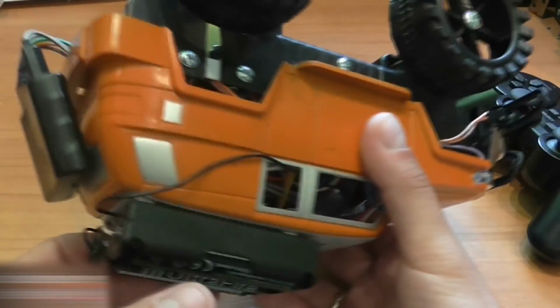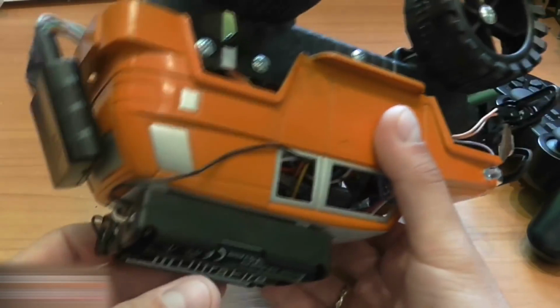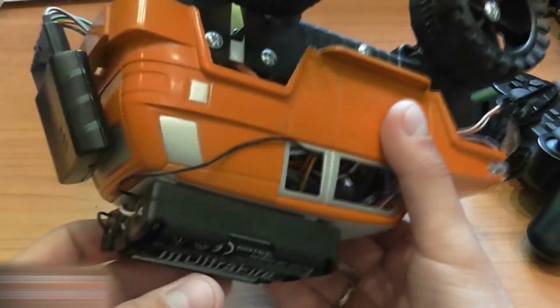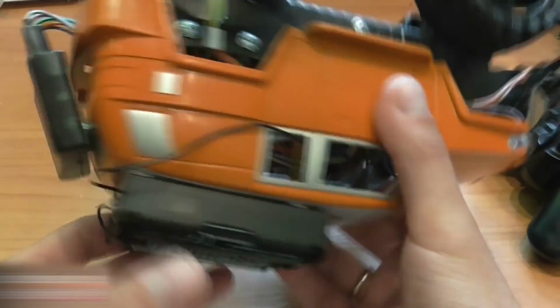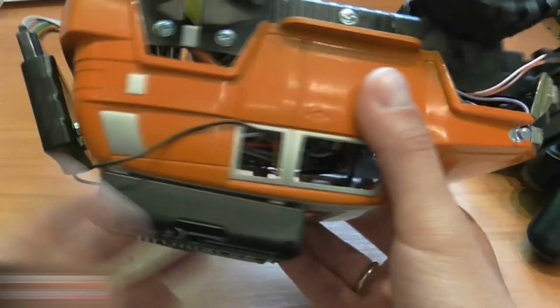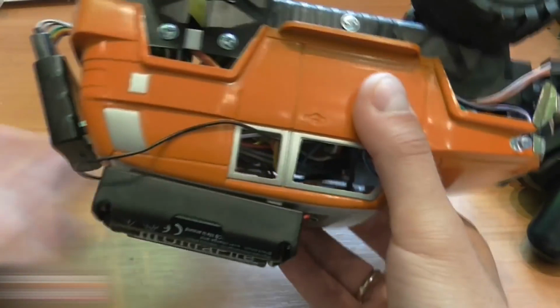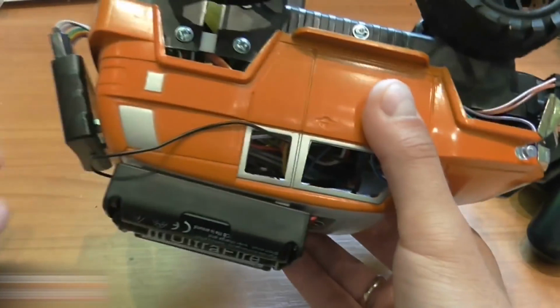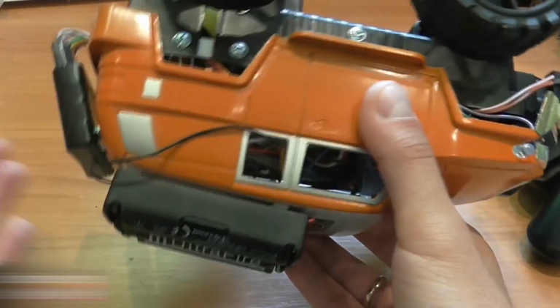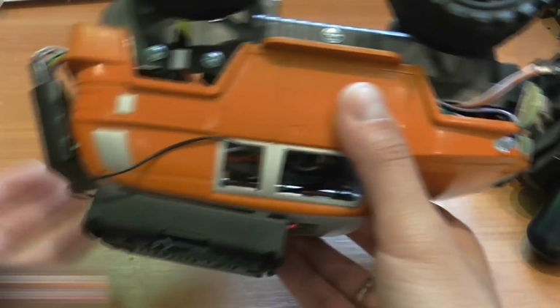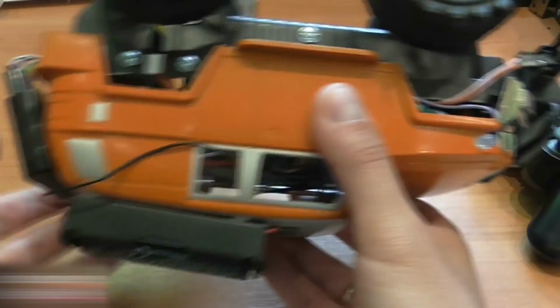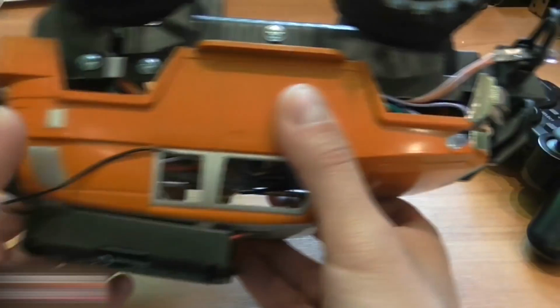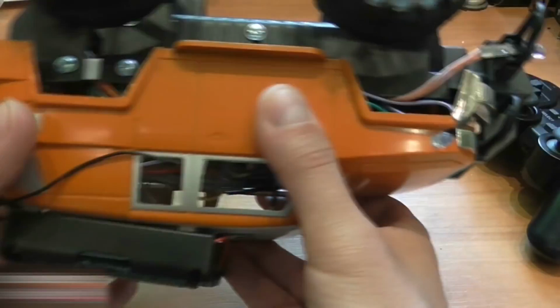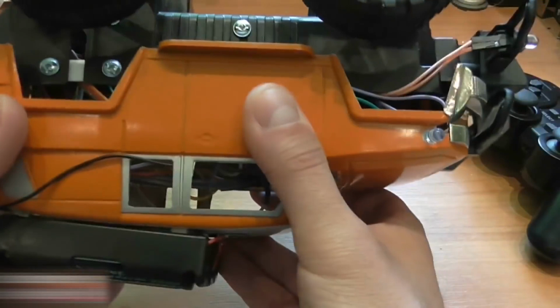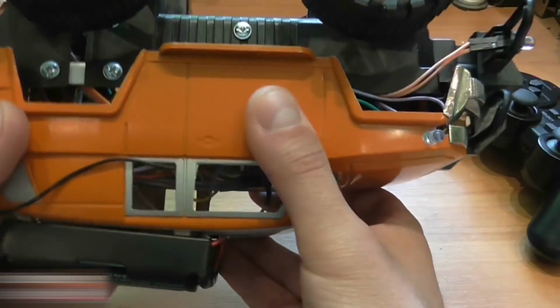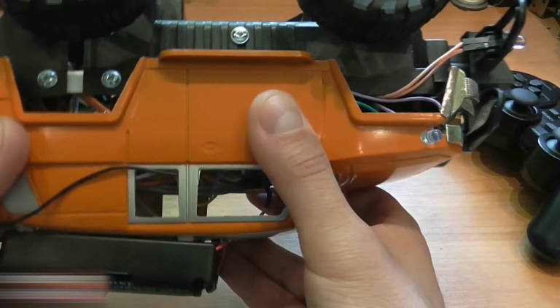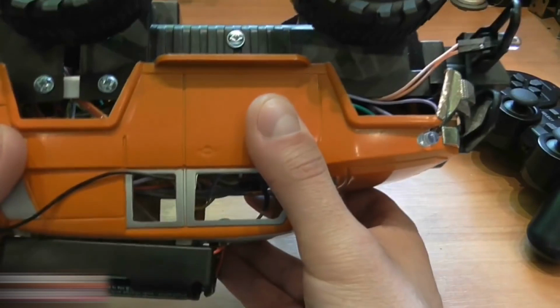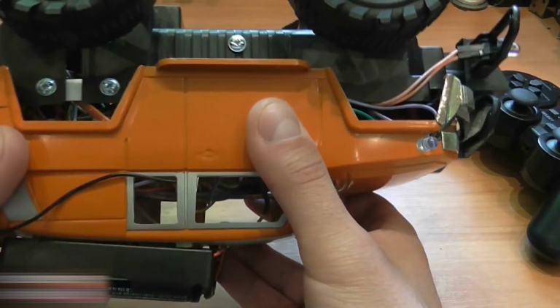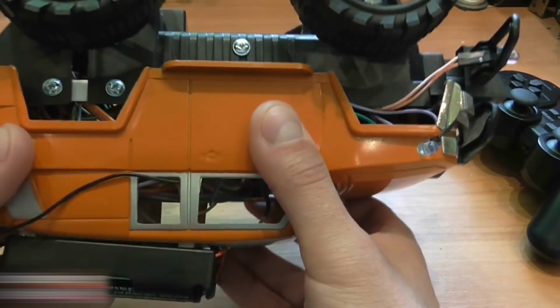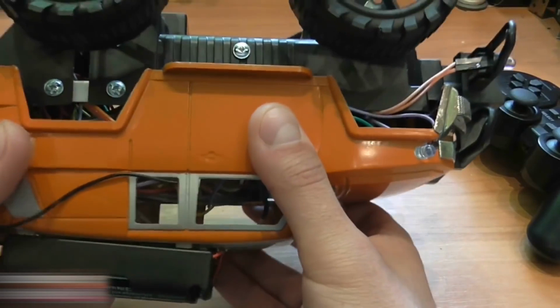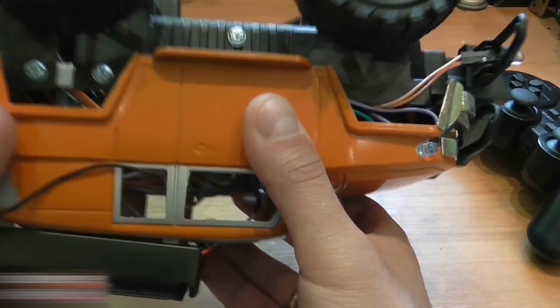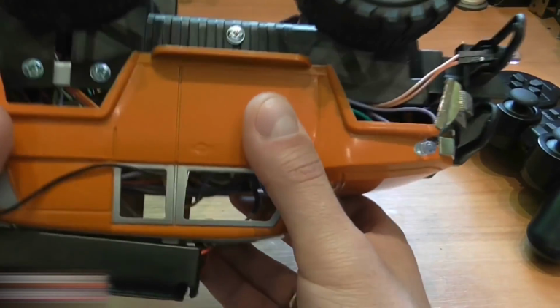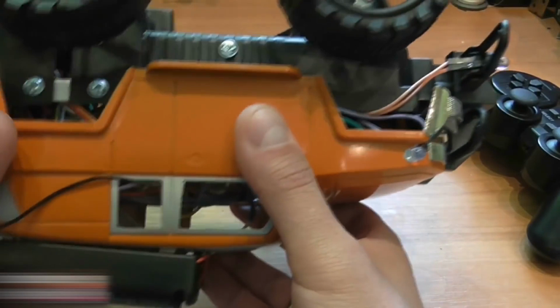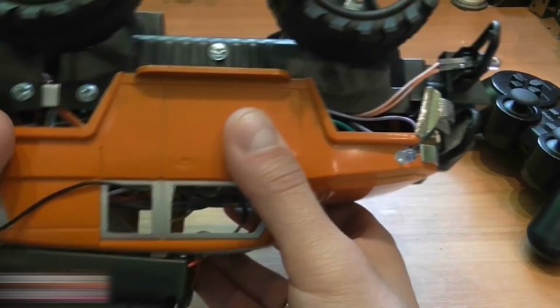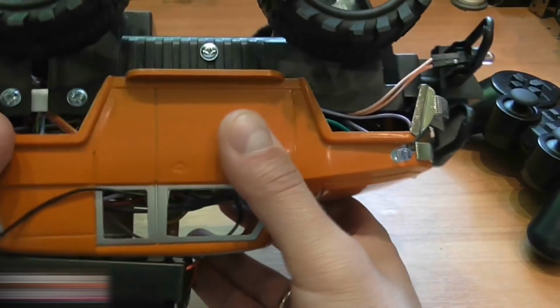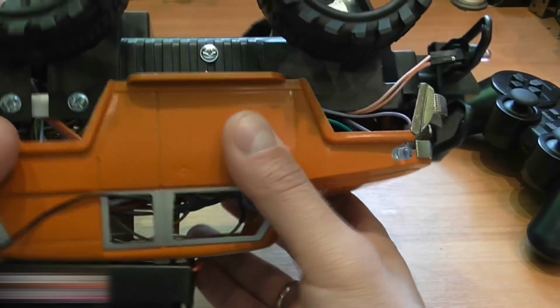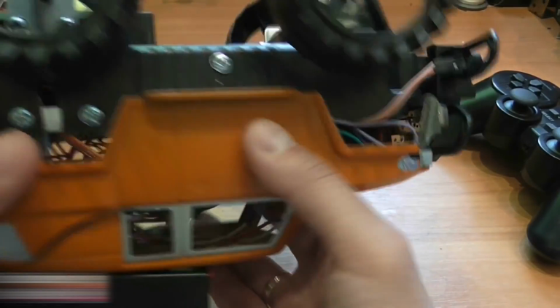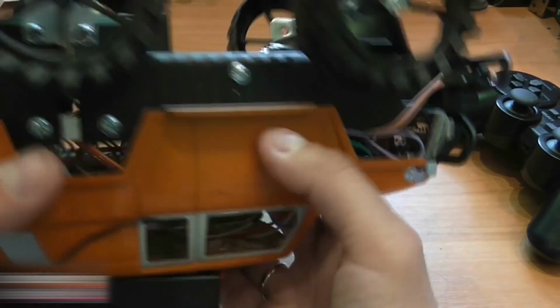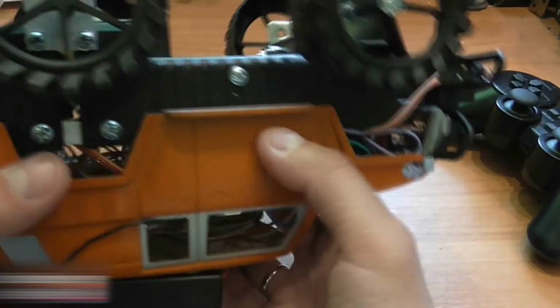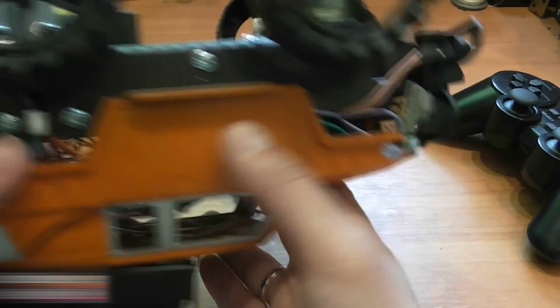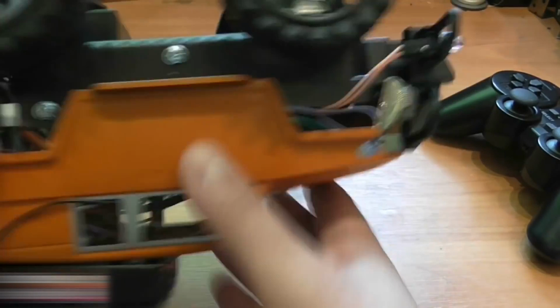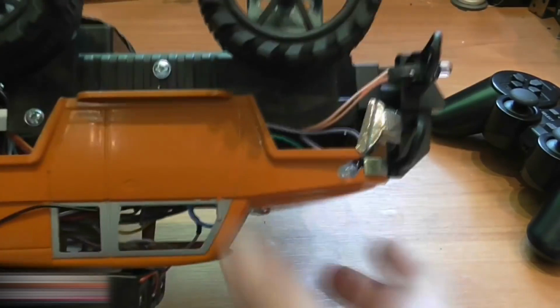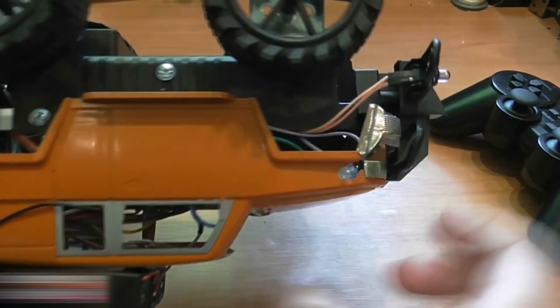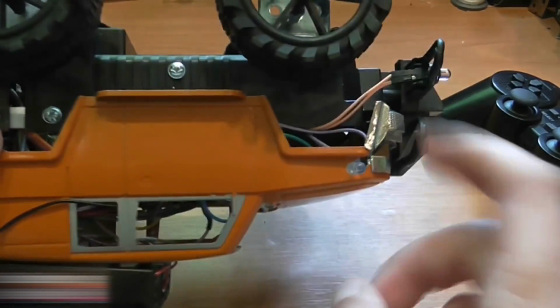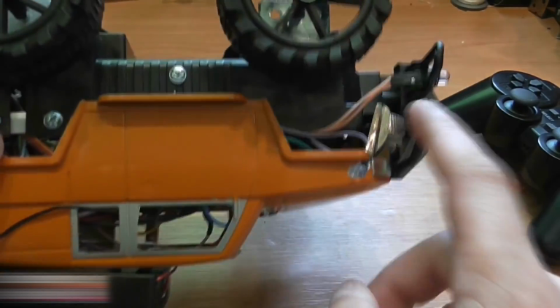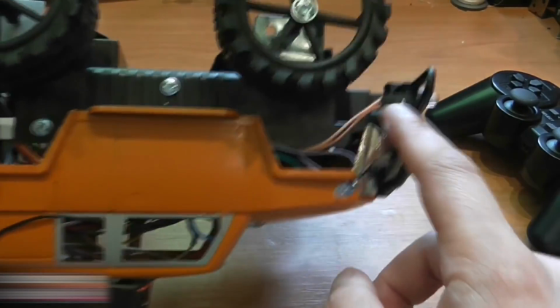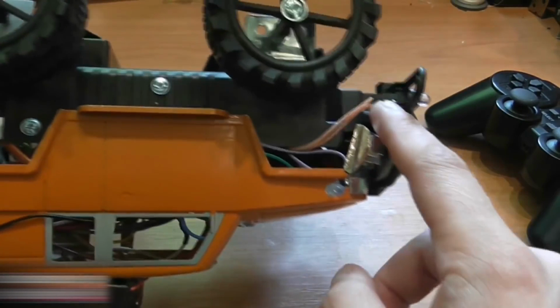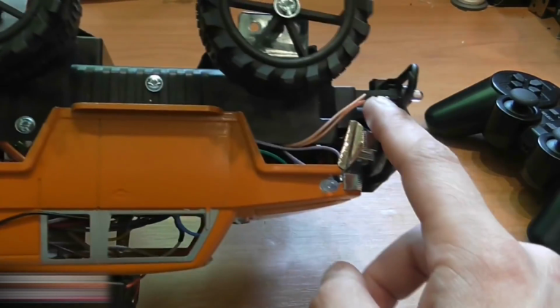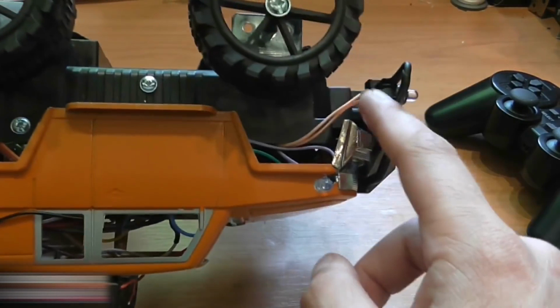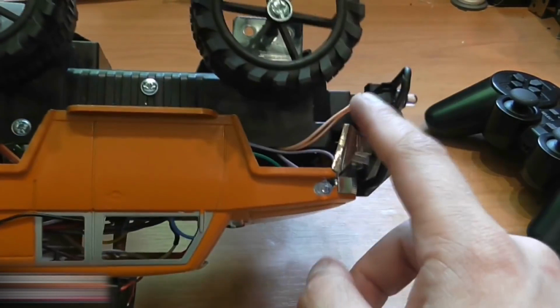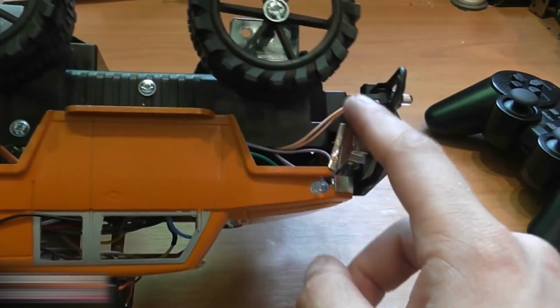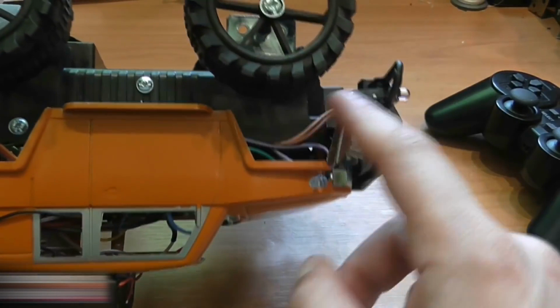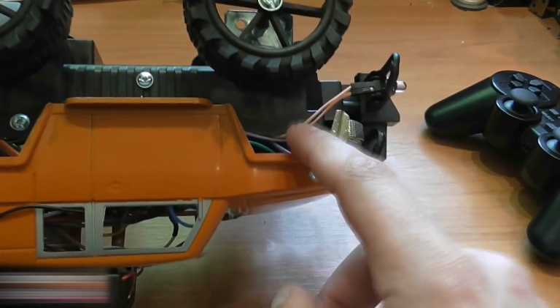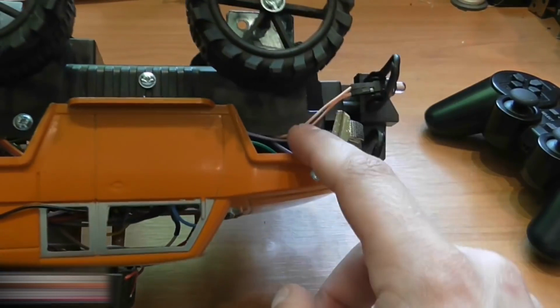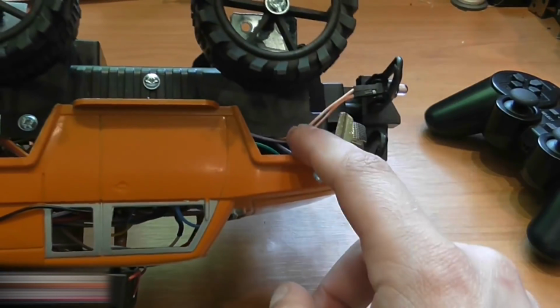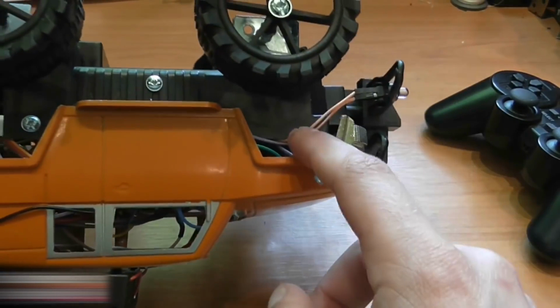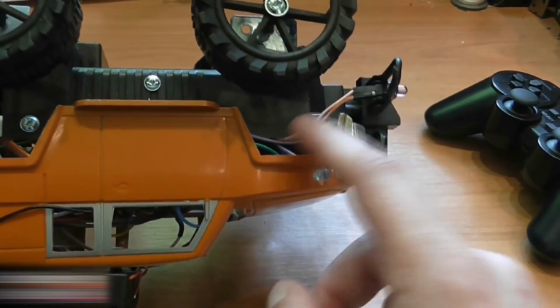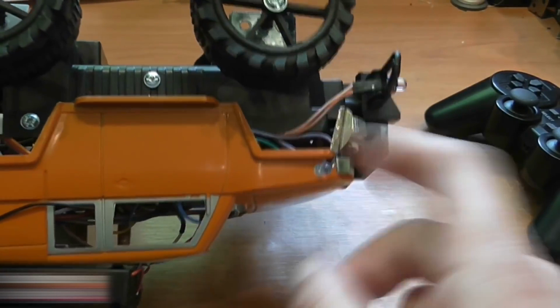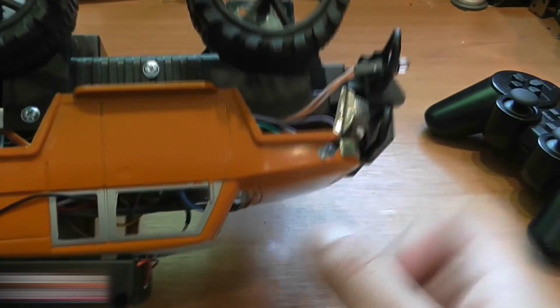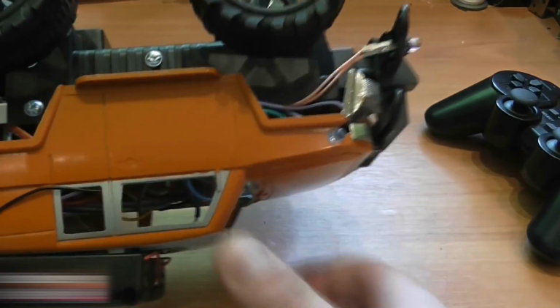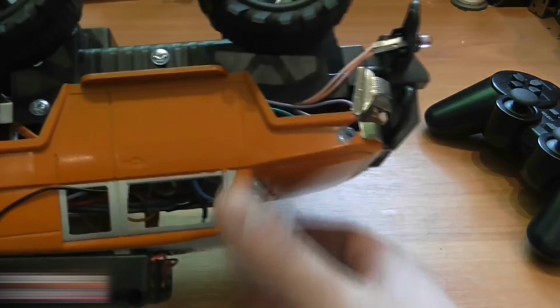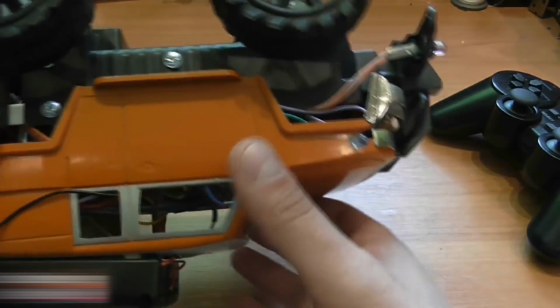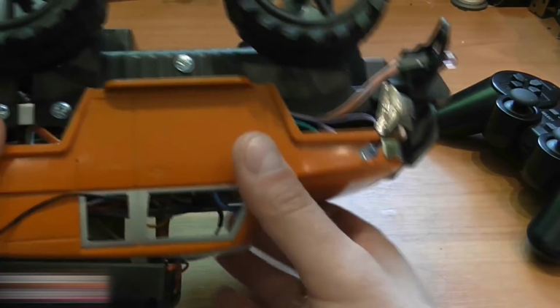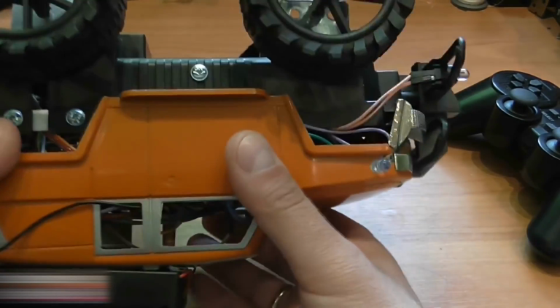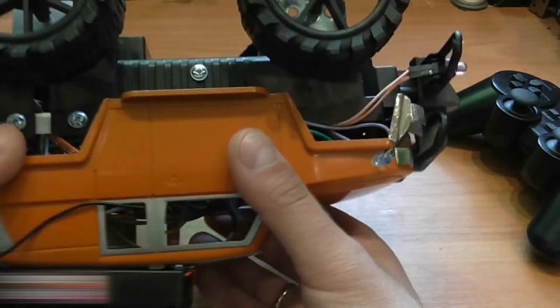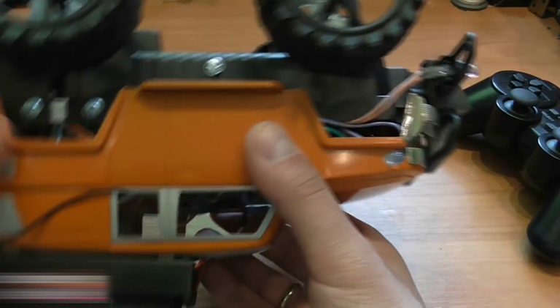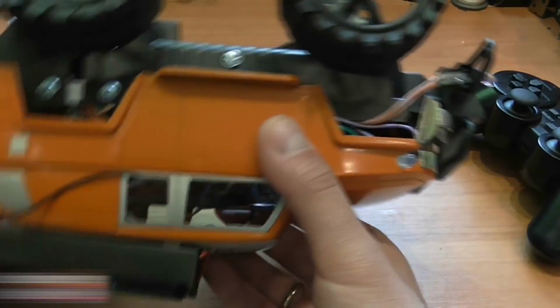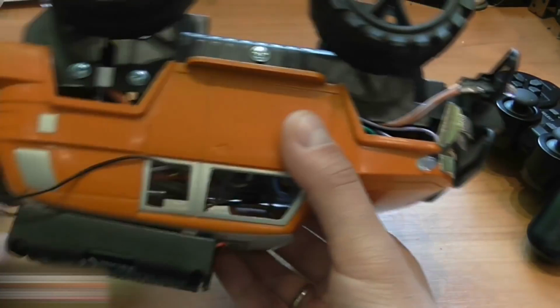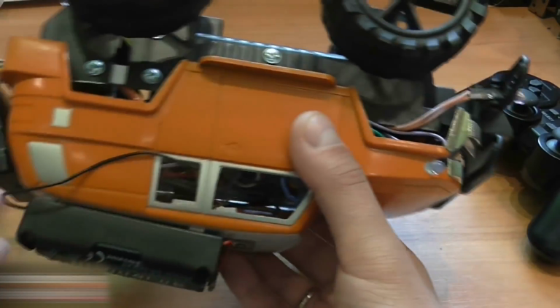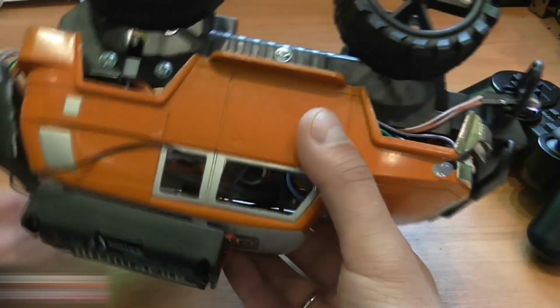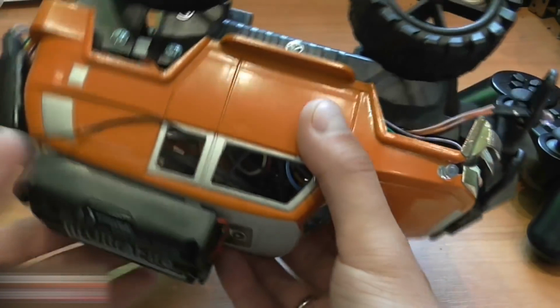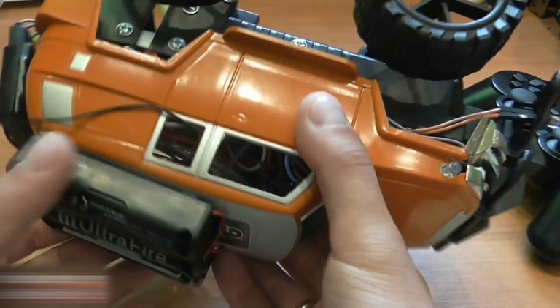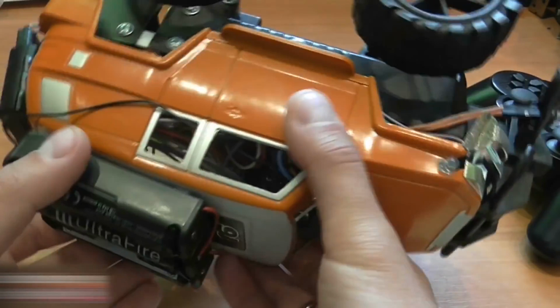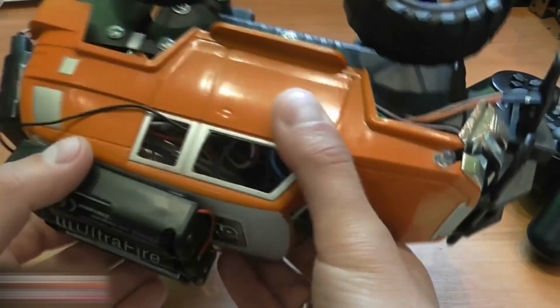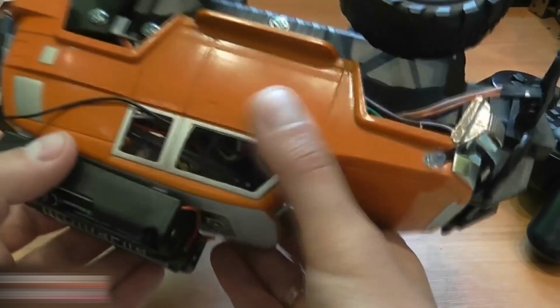There was almost no soldering this time. I connected everything with plug wires. It's very easy and safe.